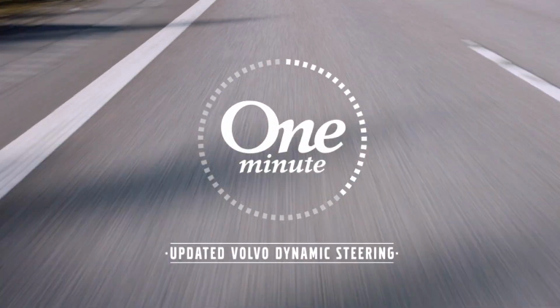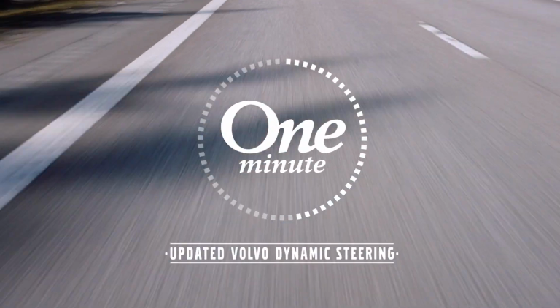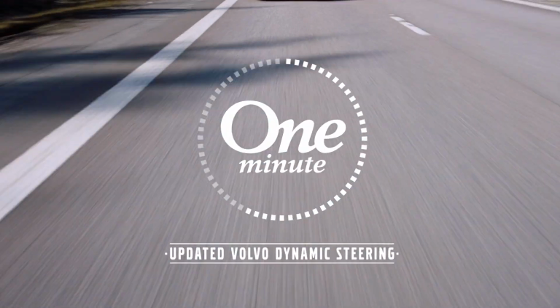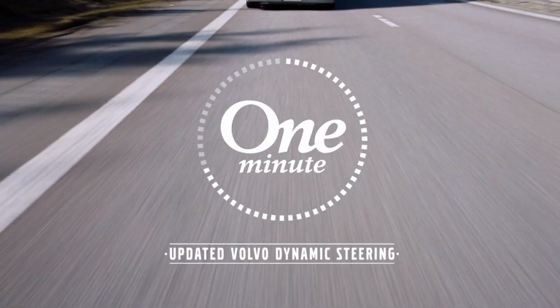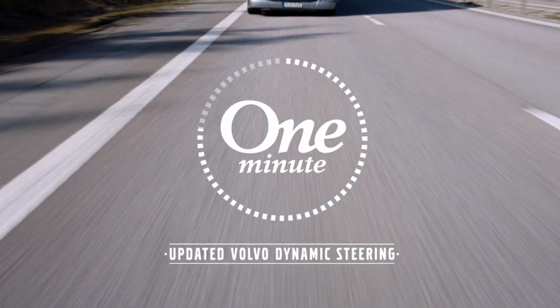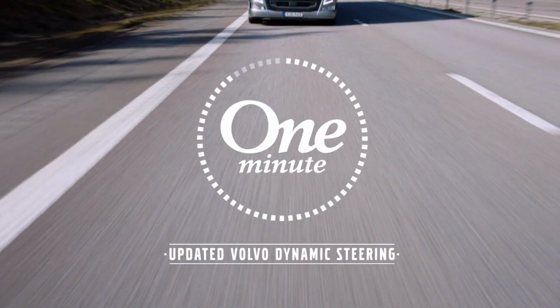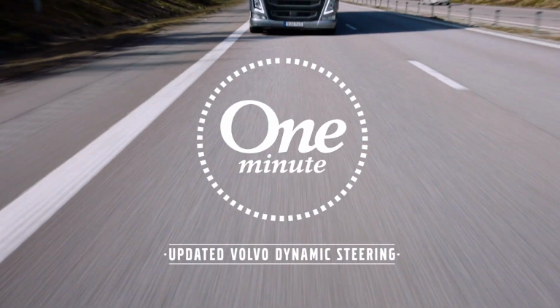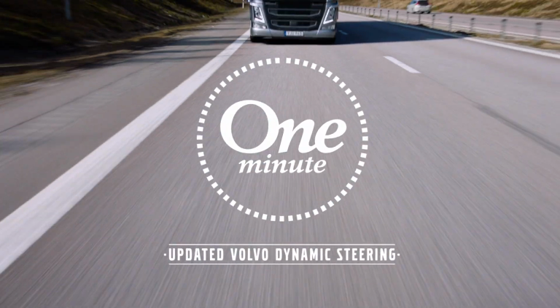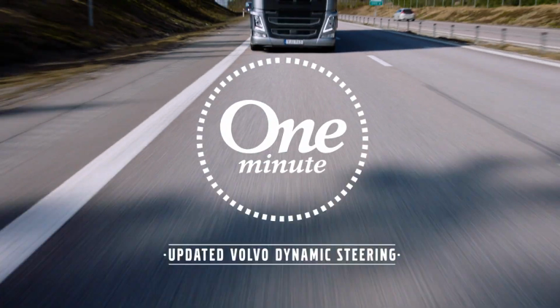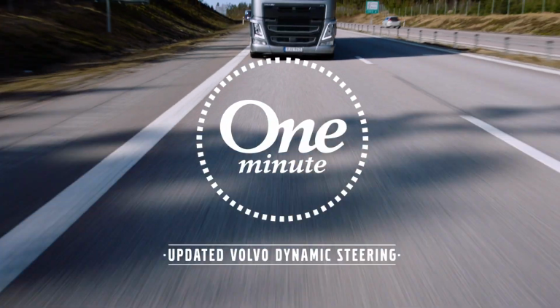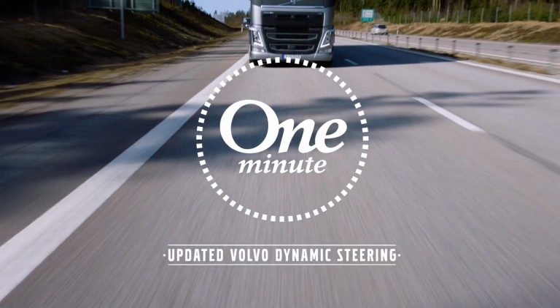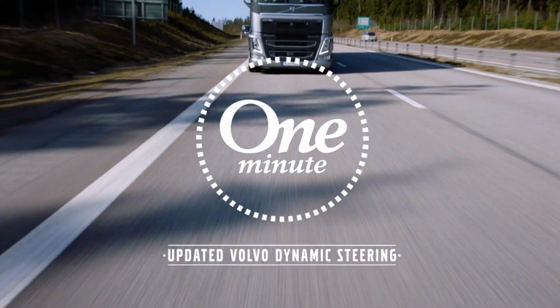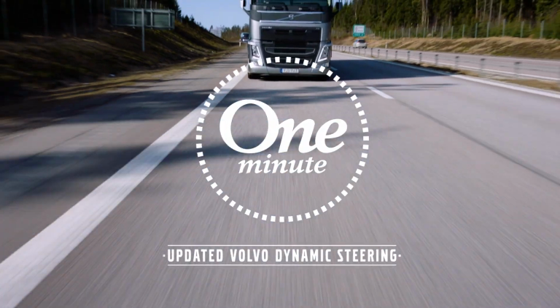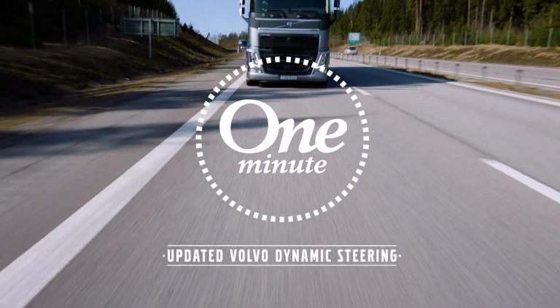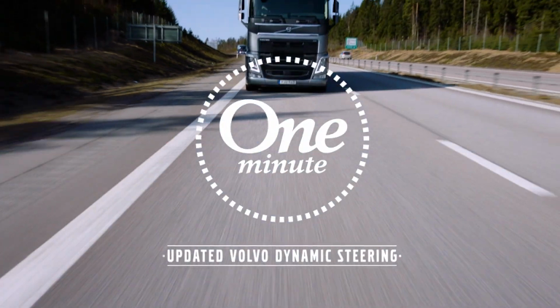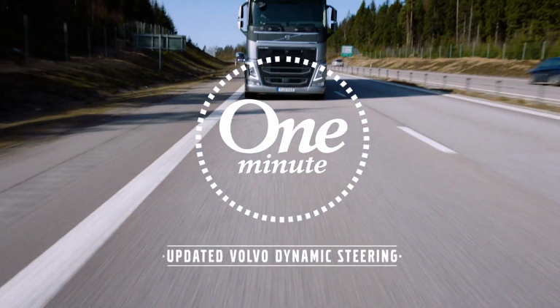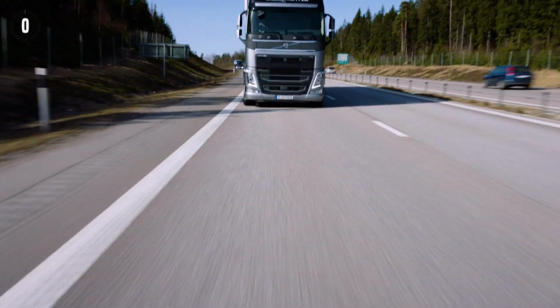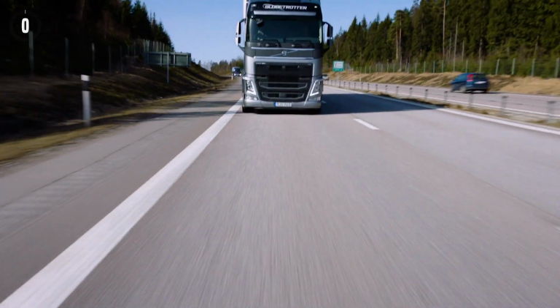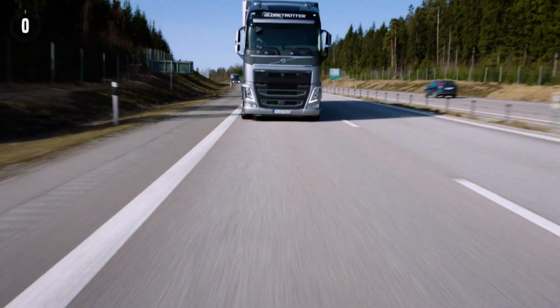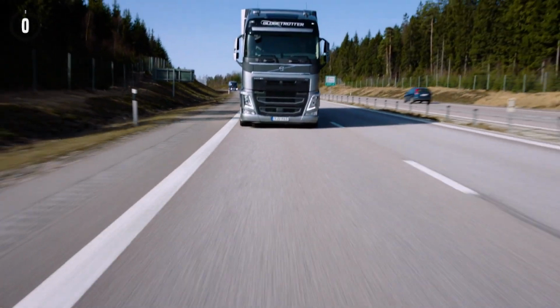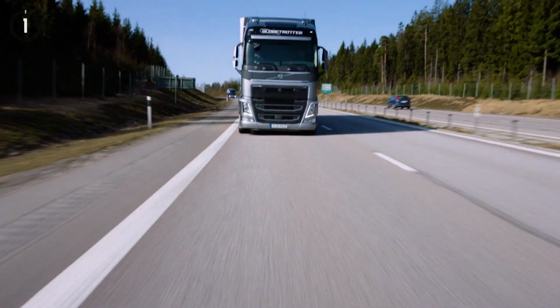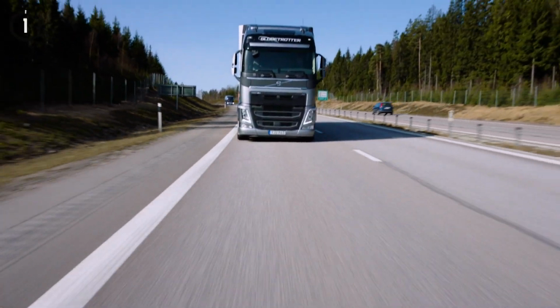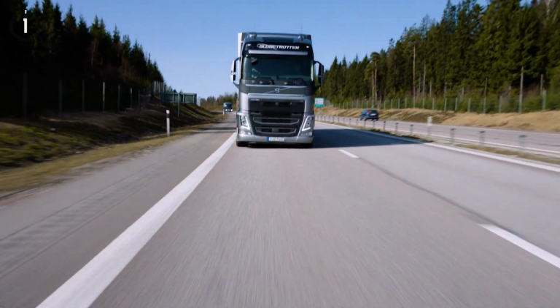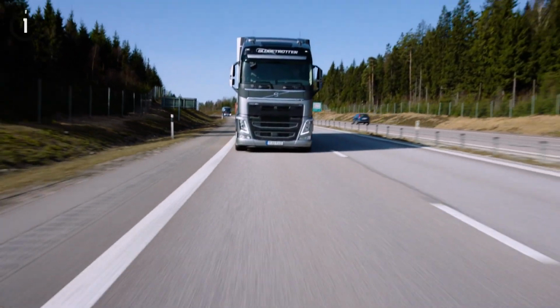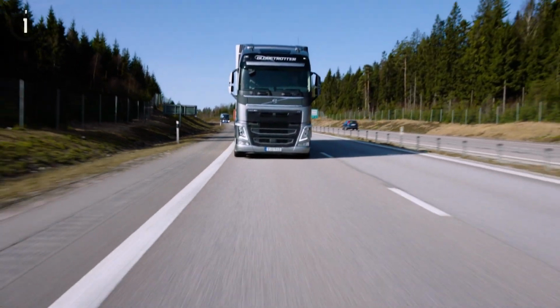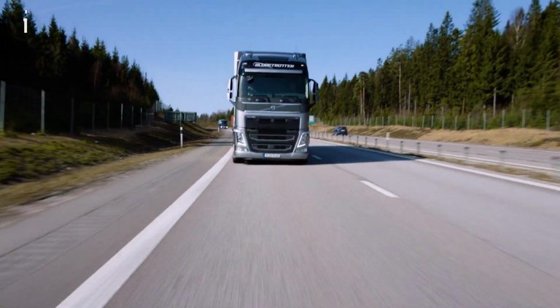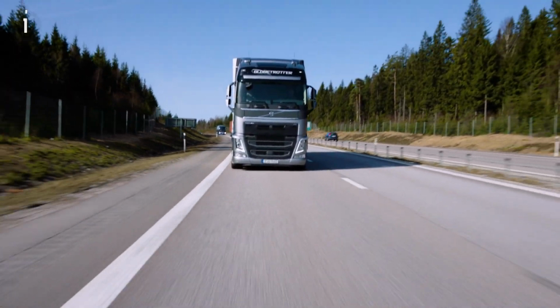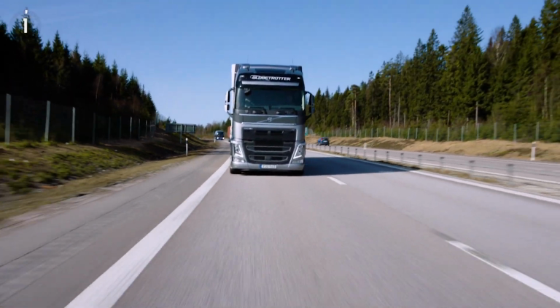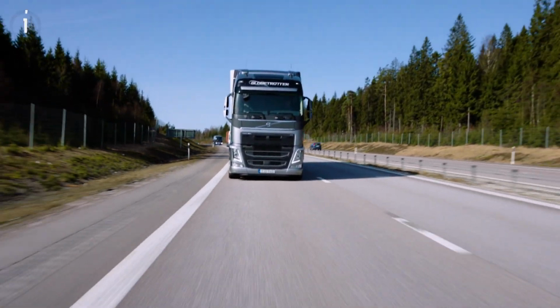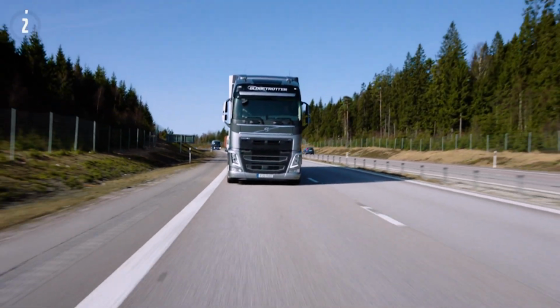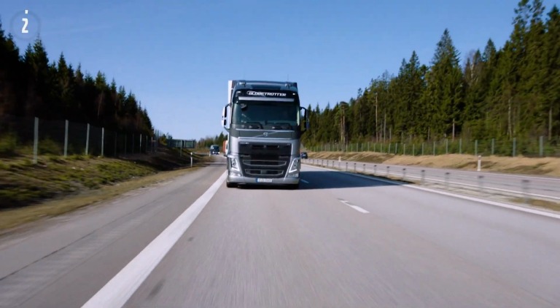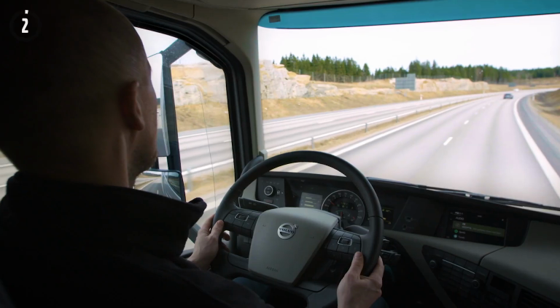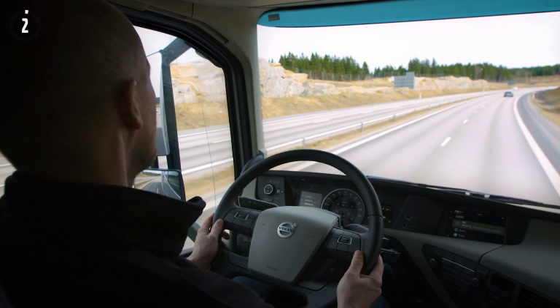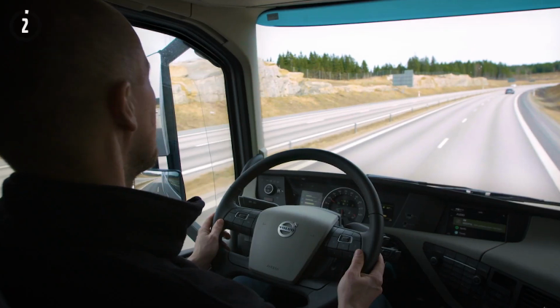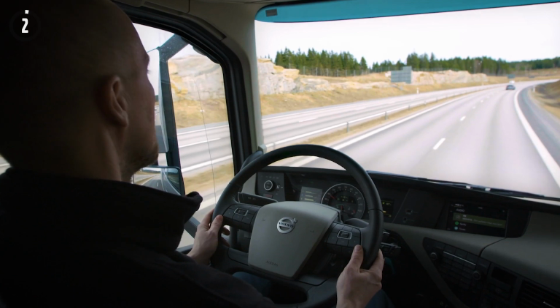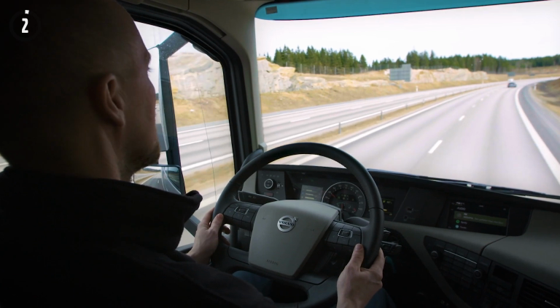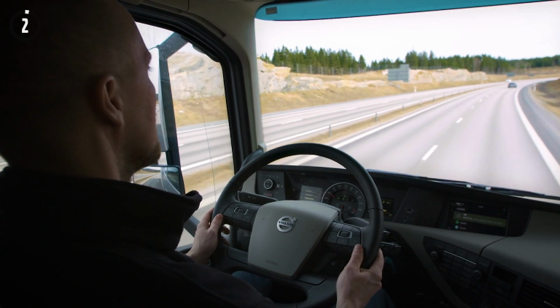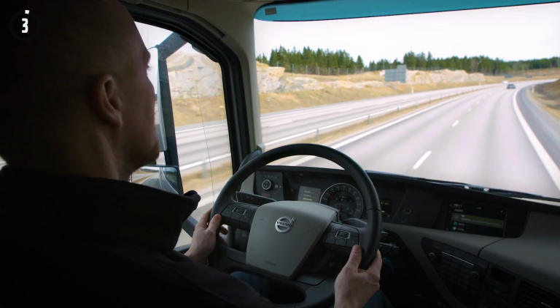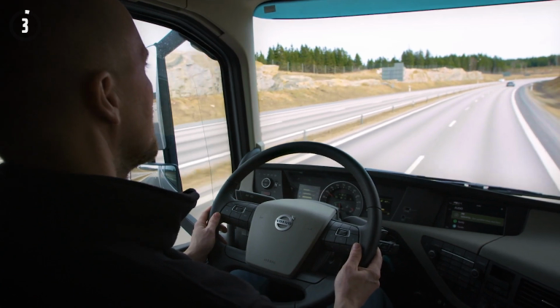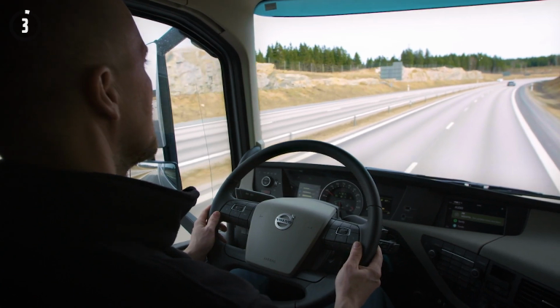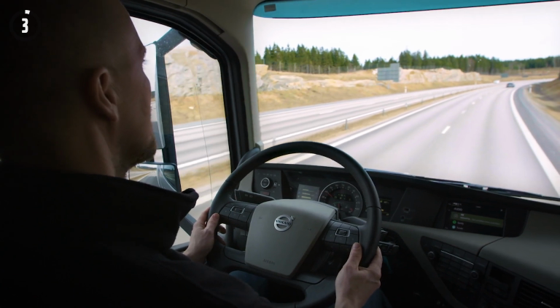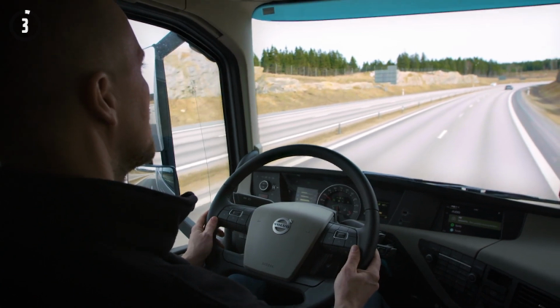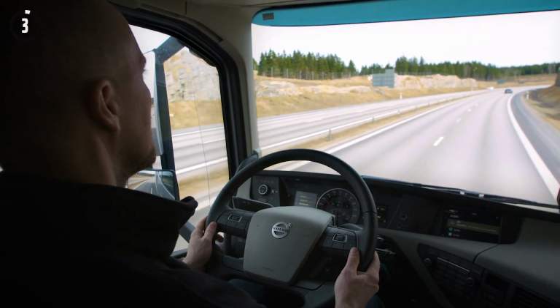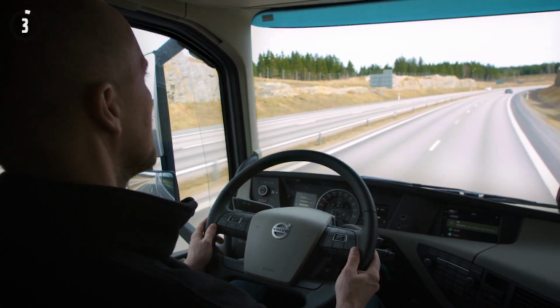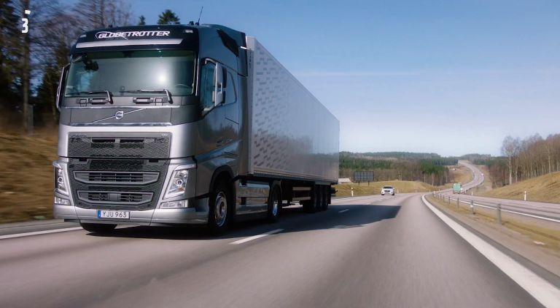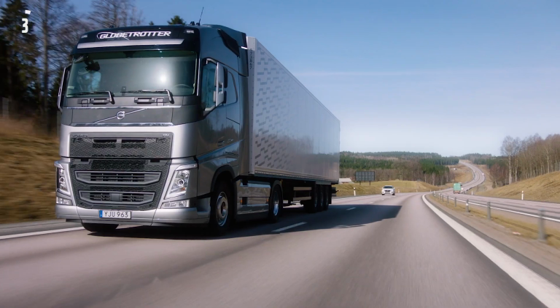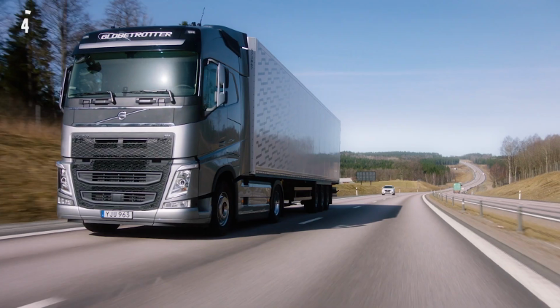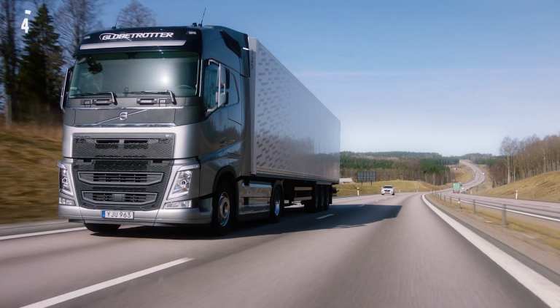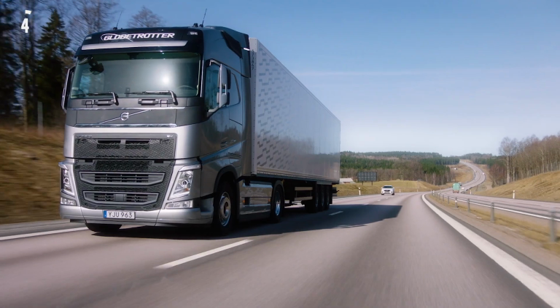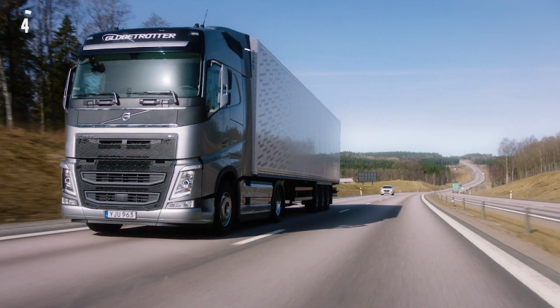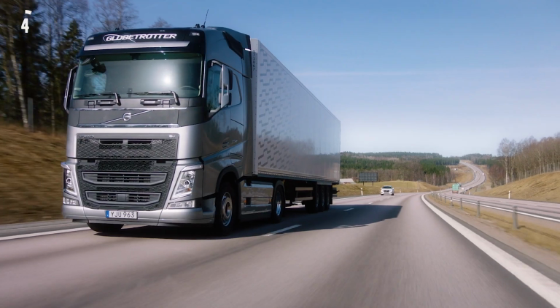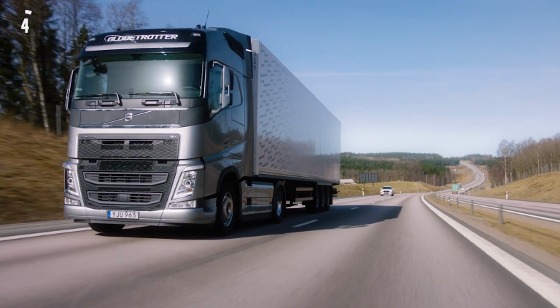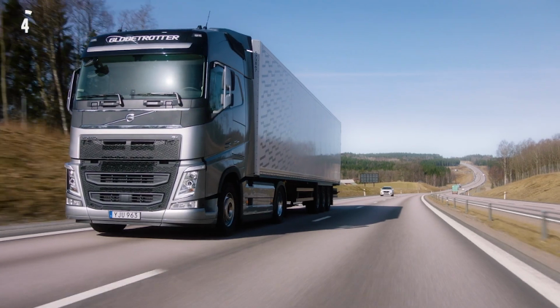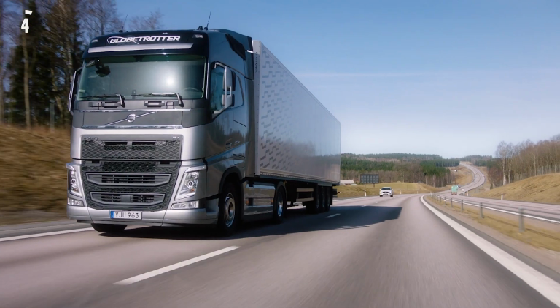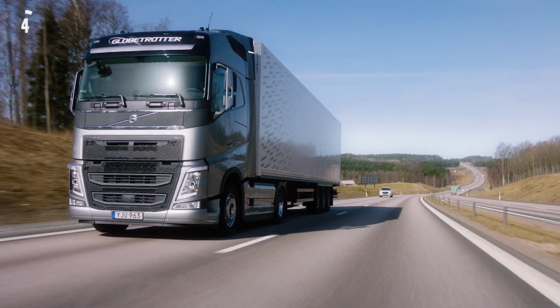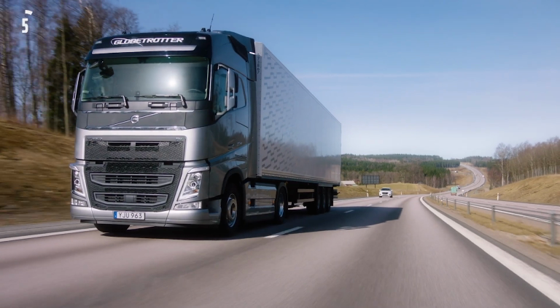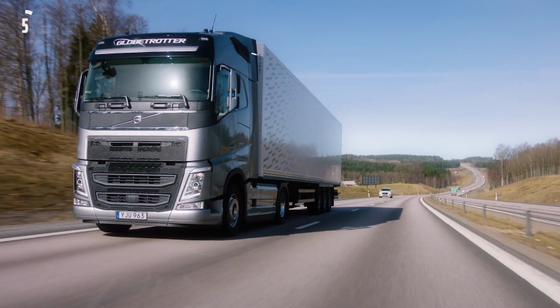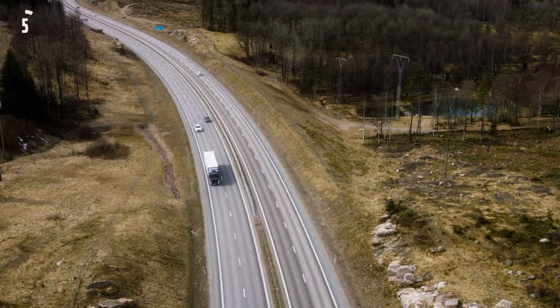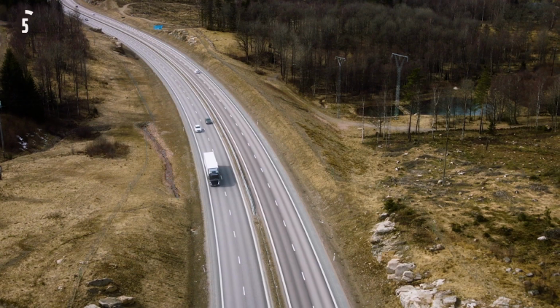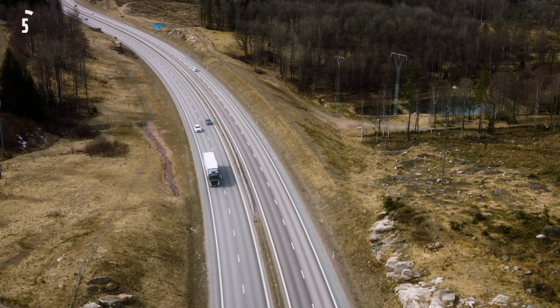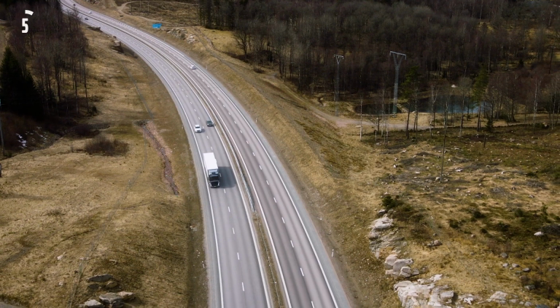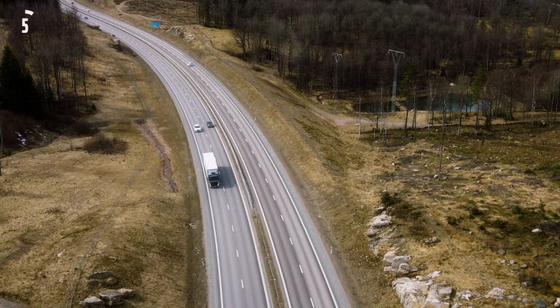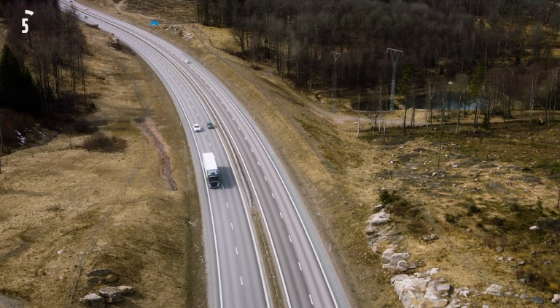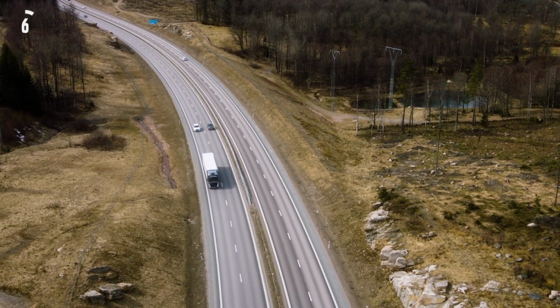Volvo Dynamic Steering is a revolutionary steering technology from Volvo Trucks, now with four new innovative features.